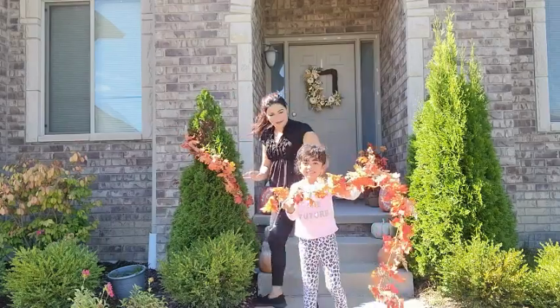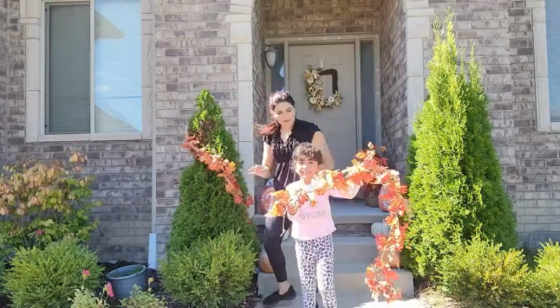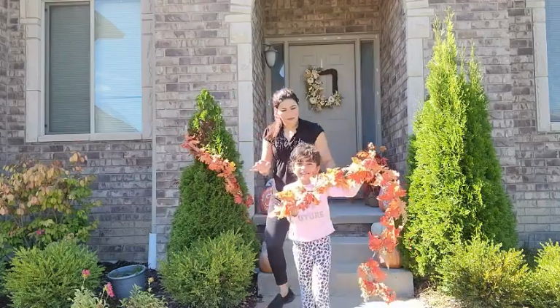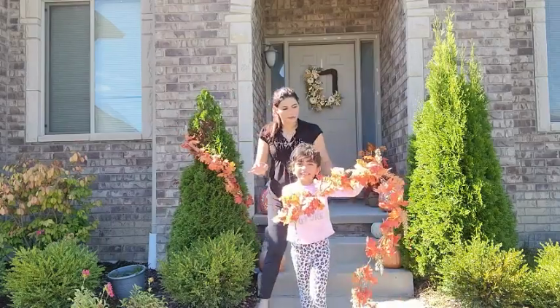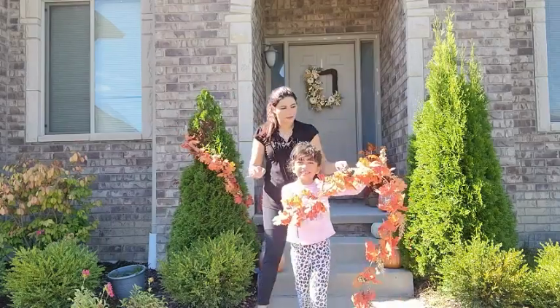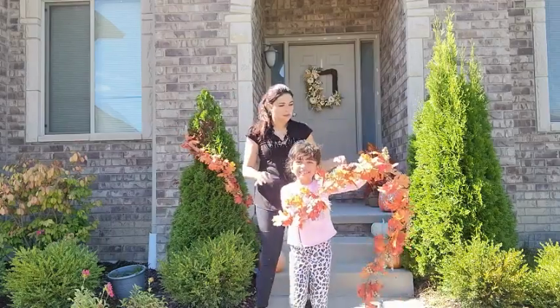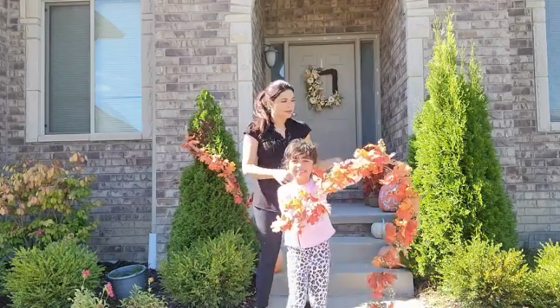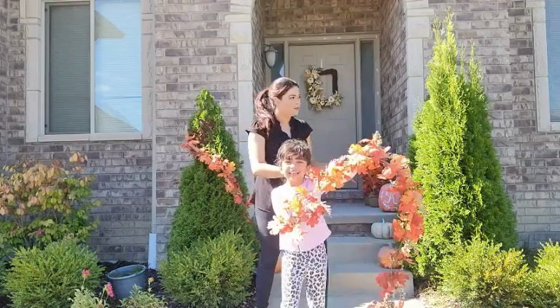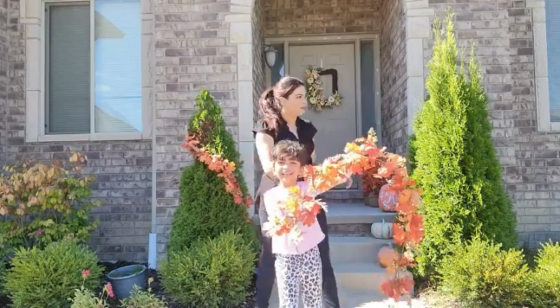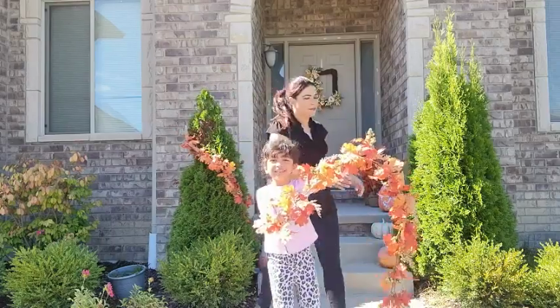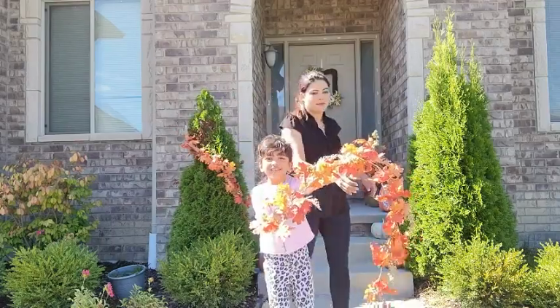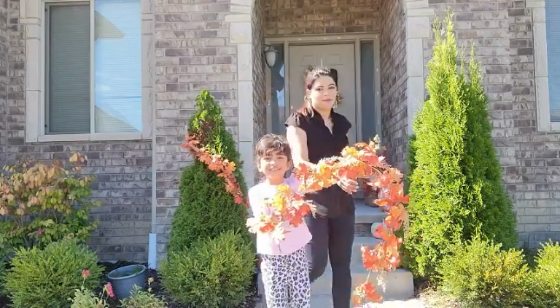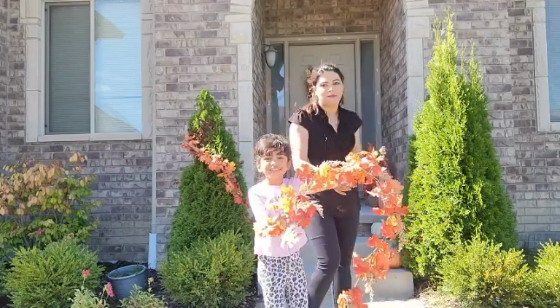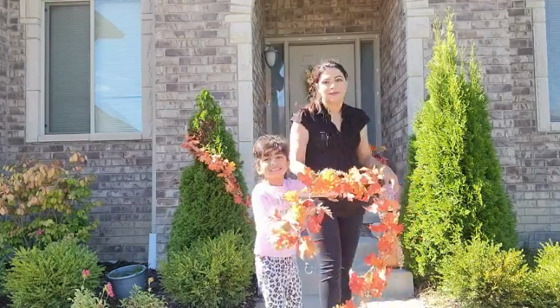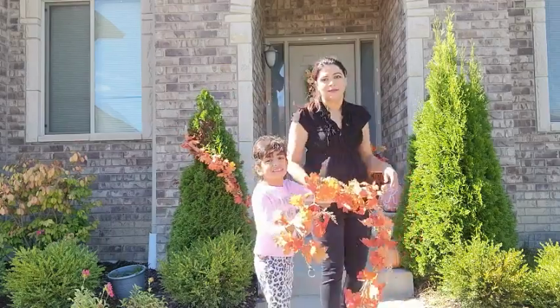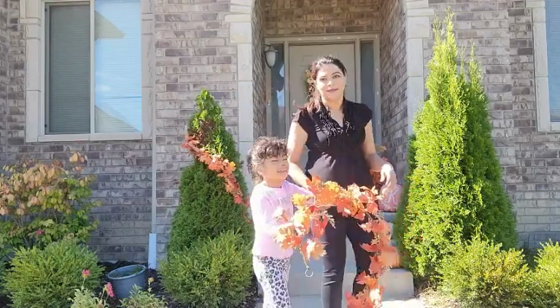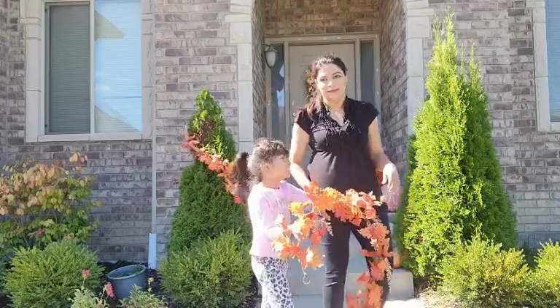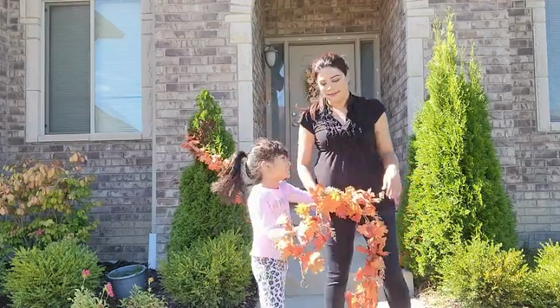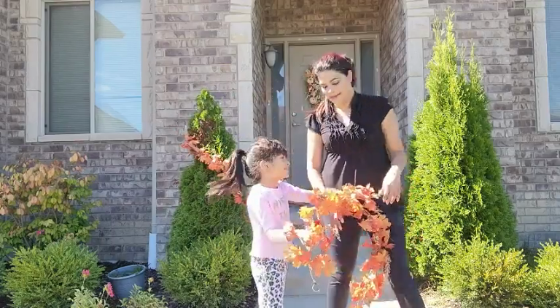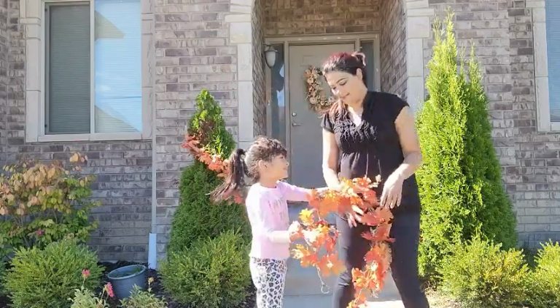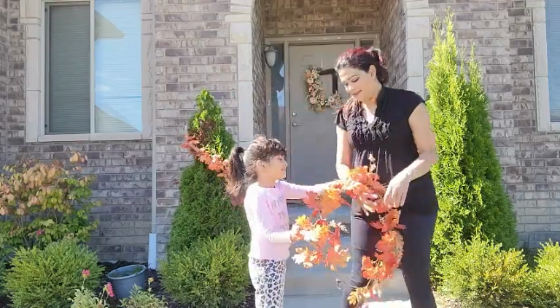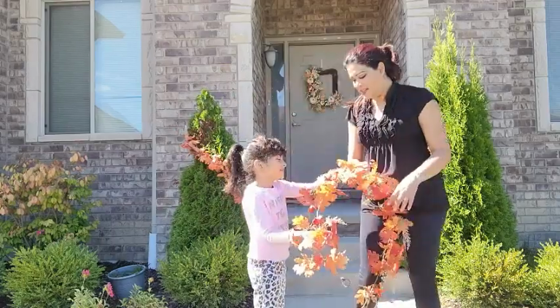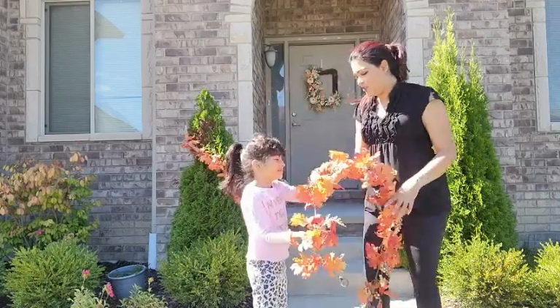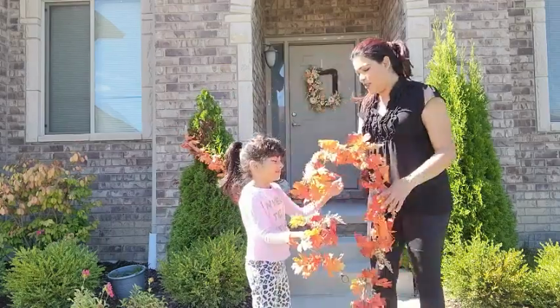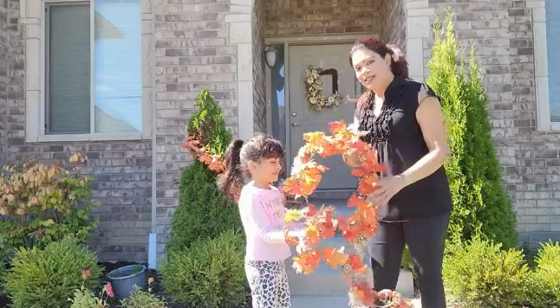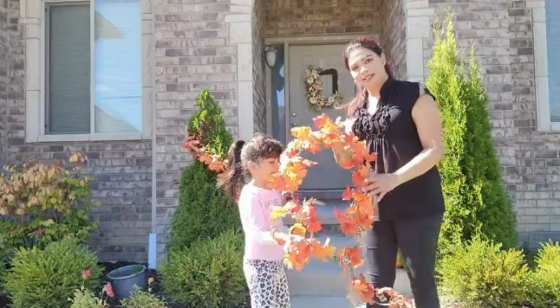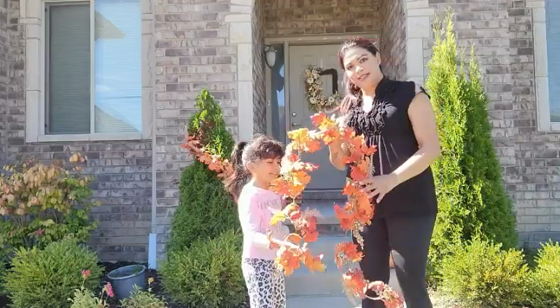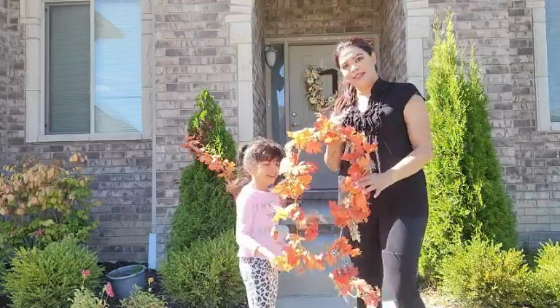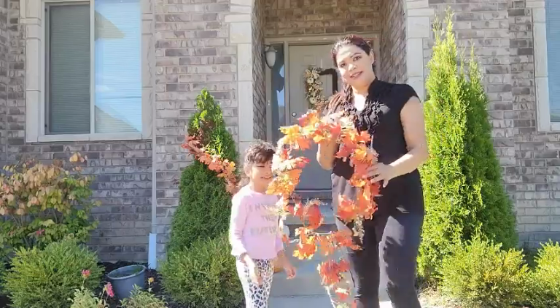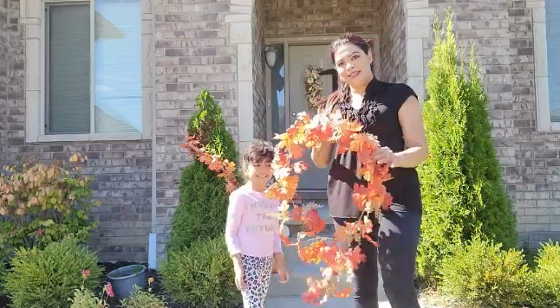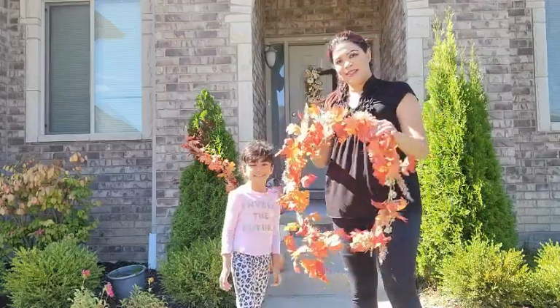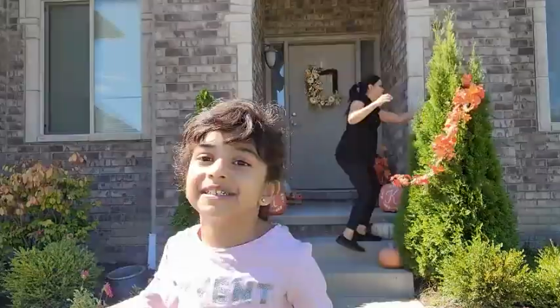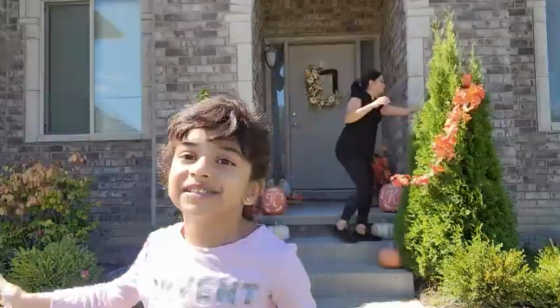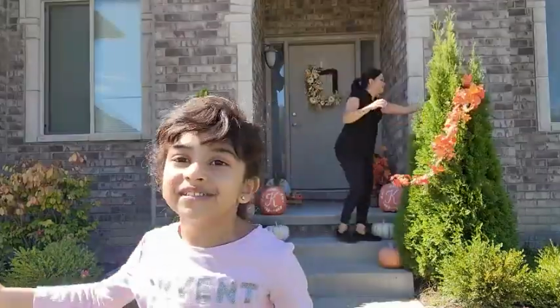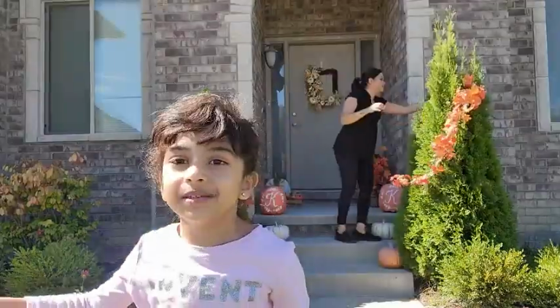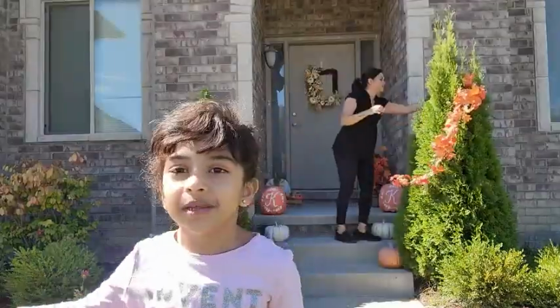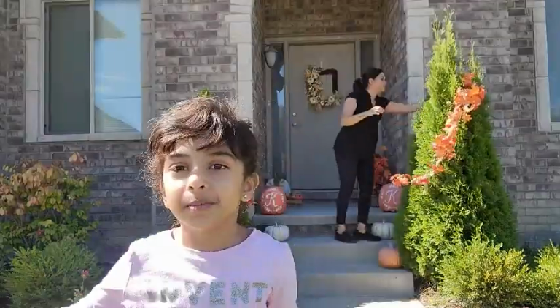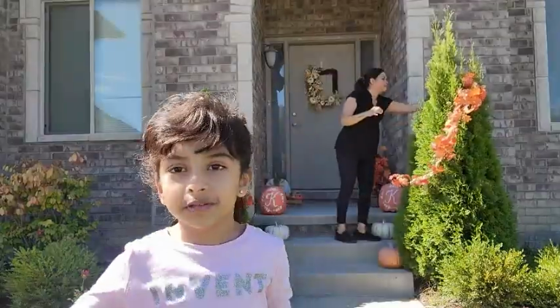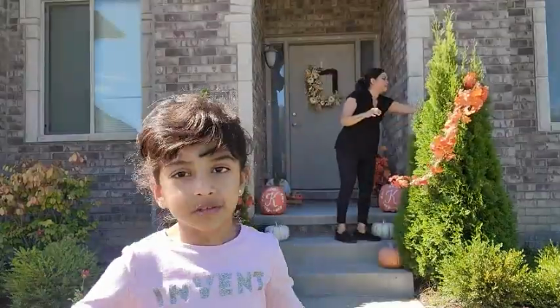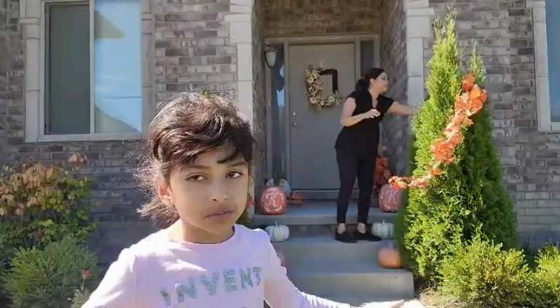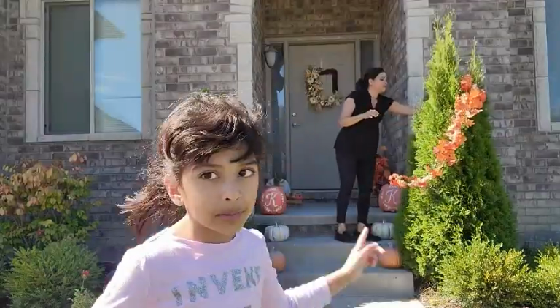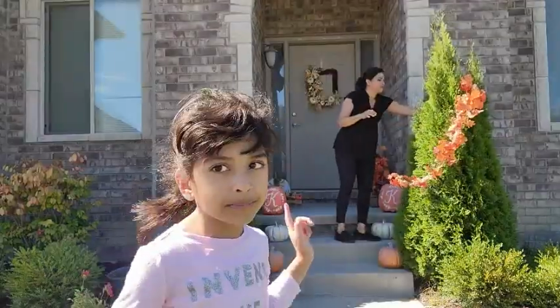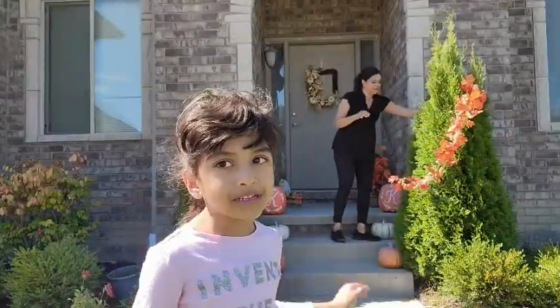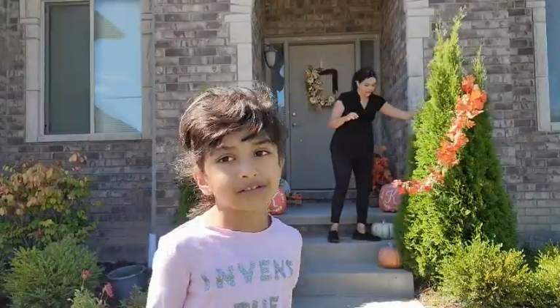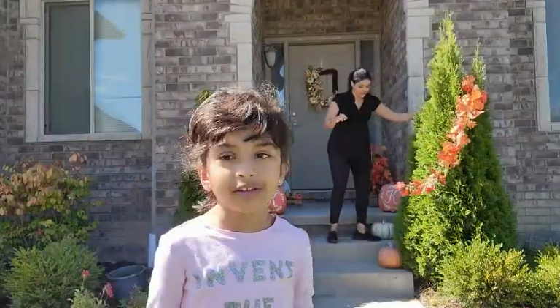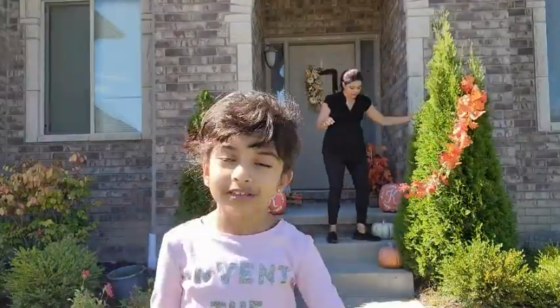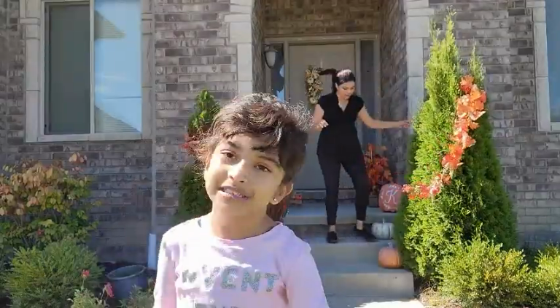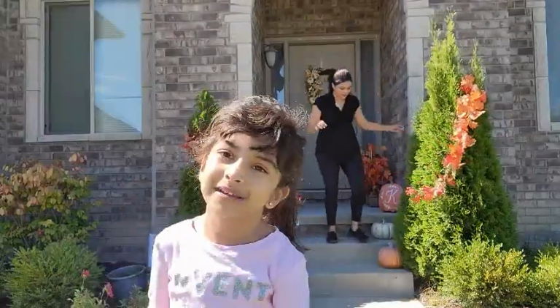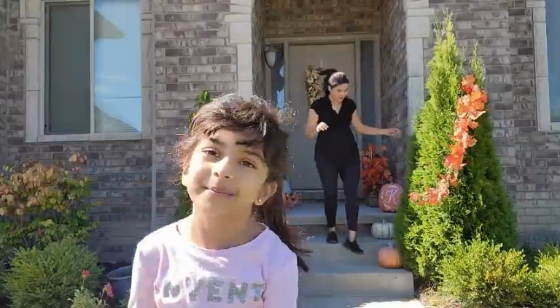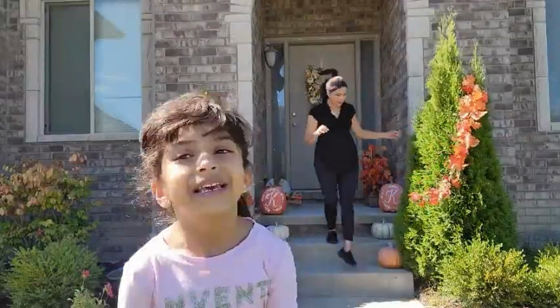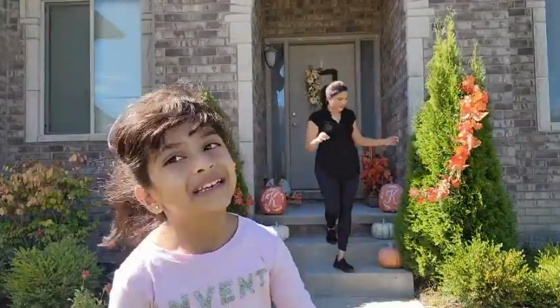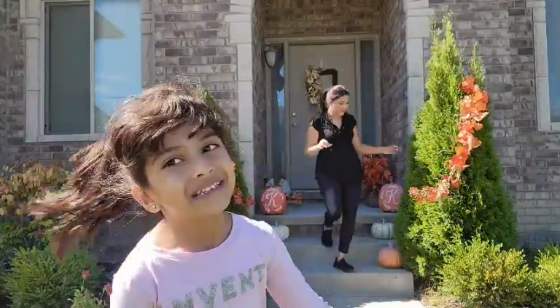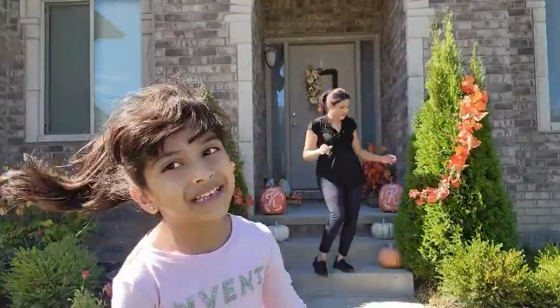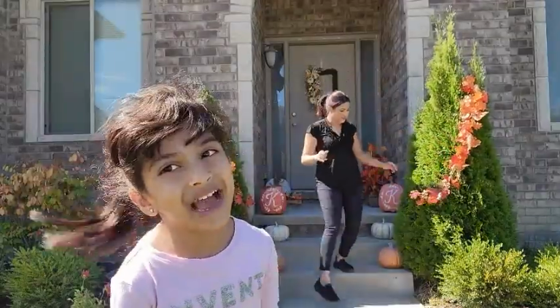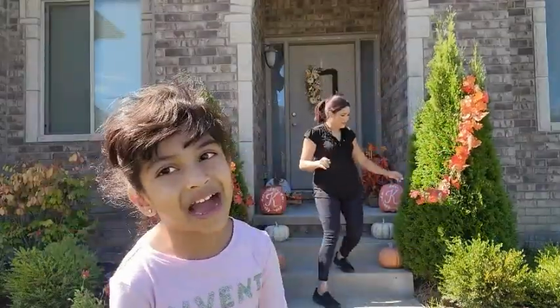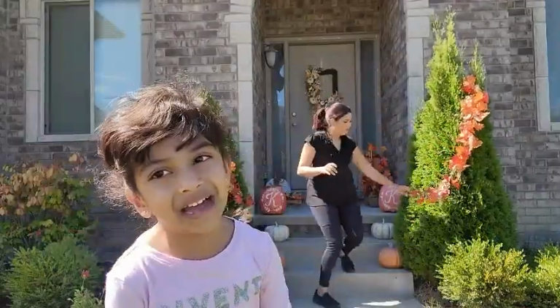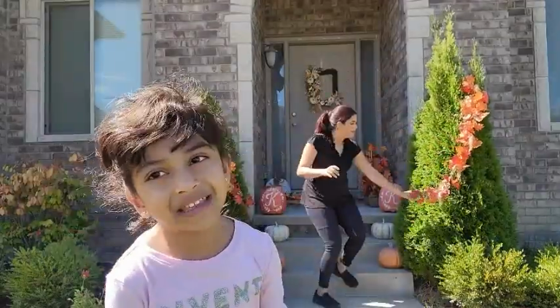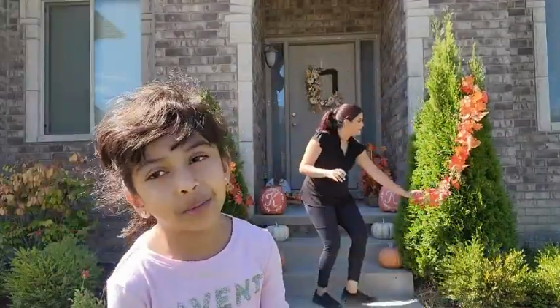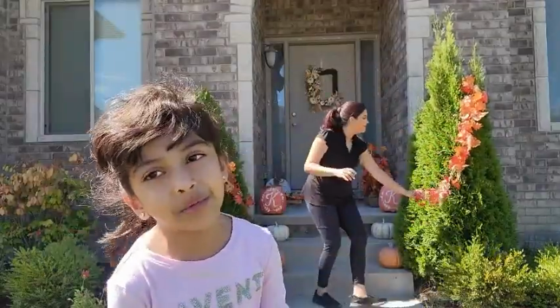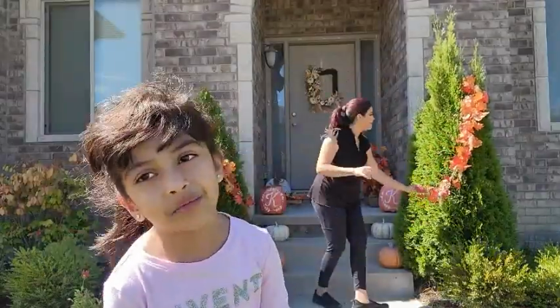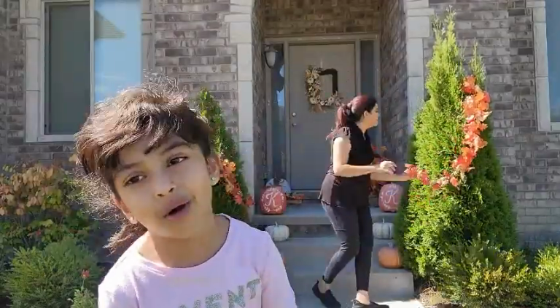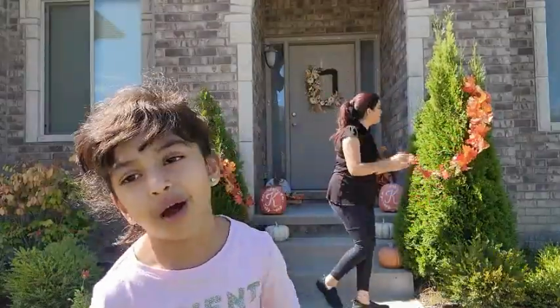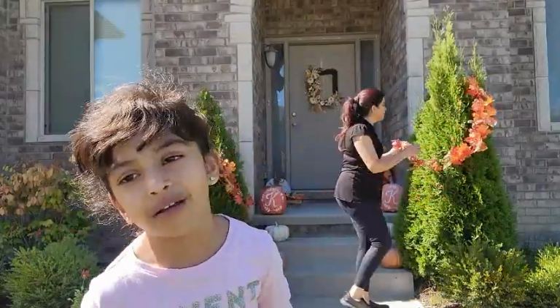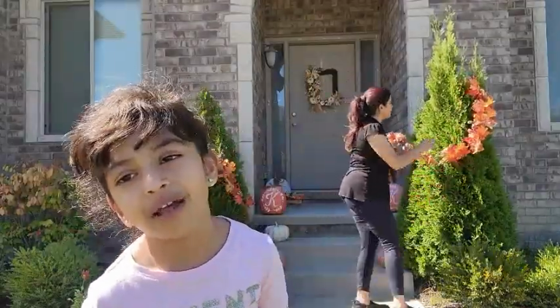Guys, just to let you know, these are really nice. Did you see me put those pumpkins on the stuff? Yeah, they were fun!